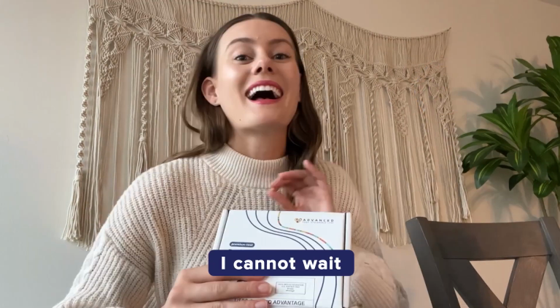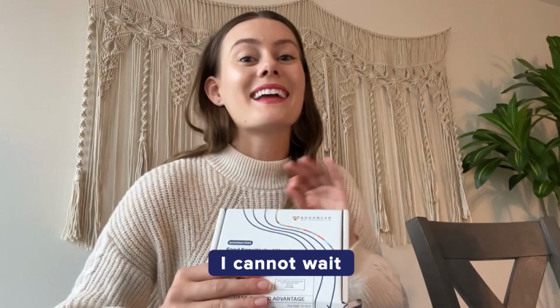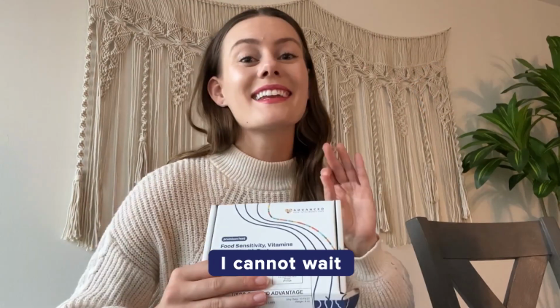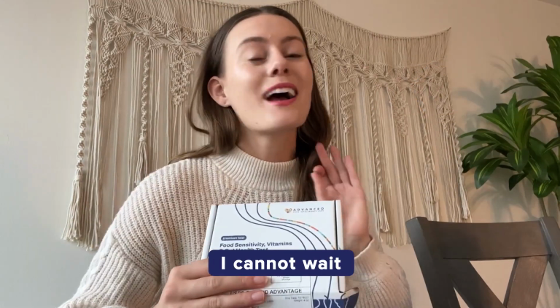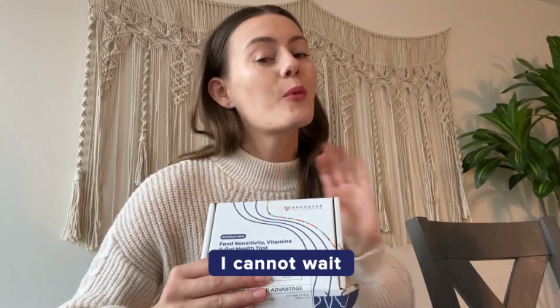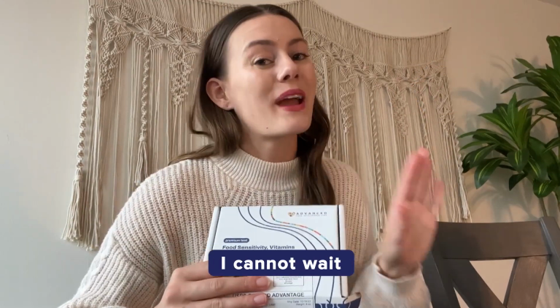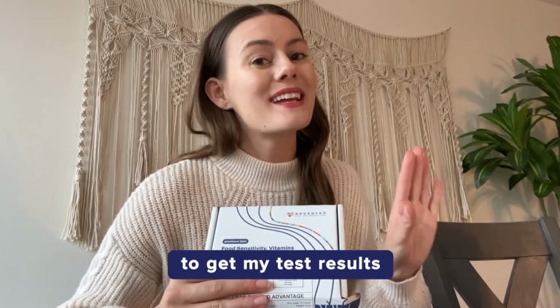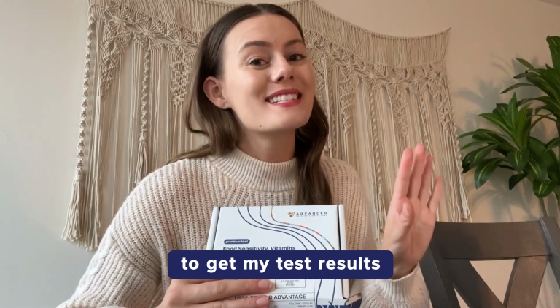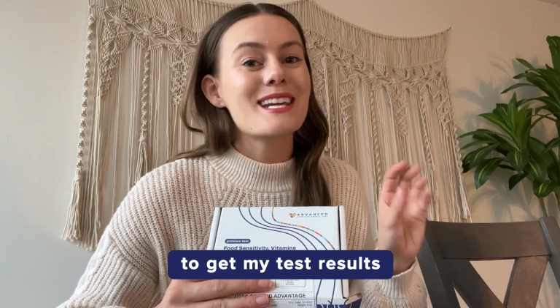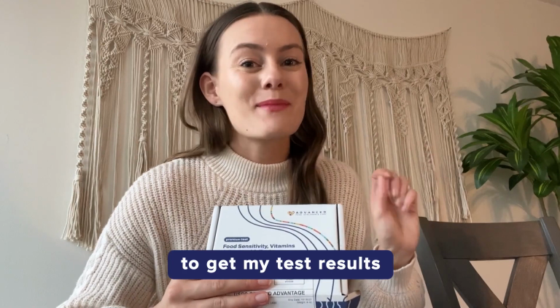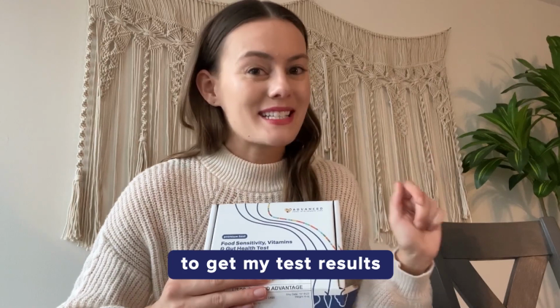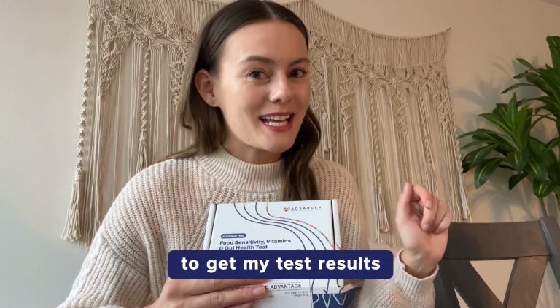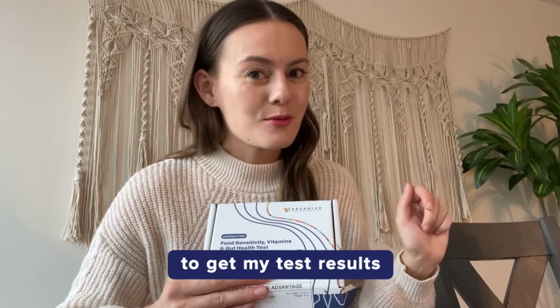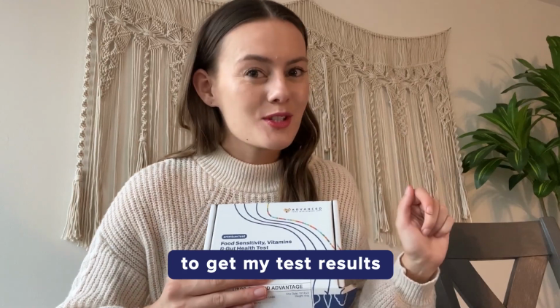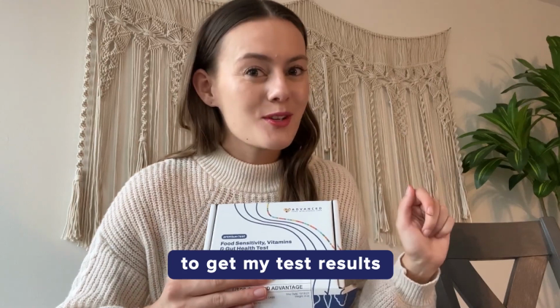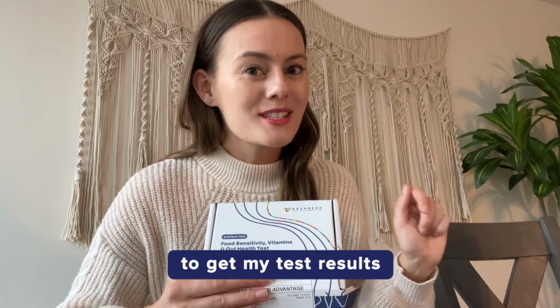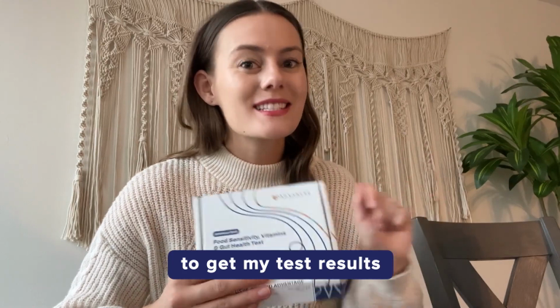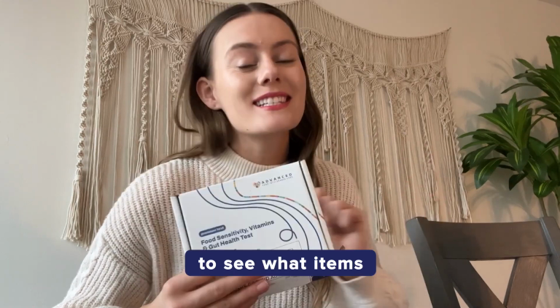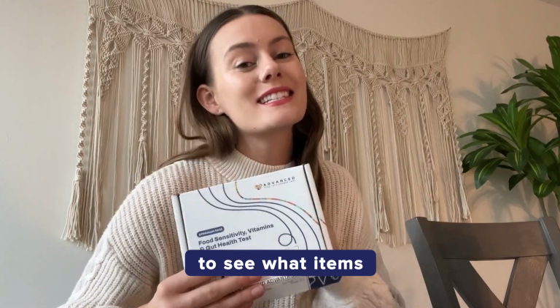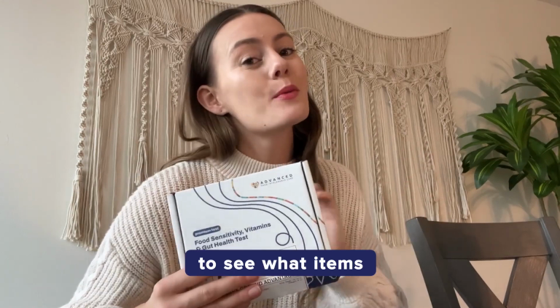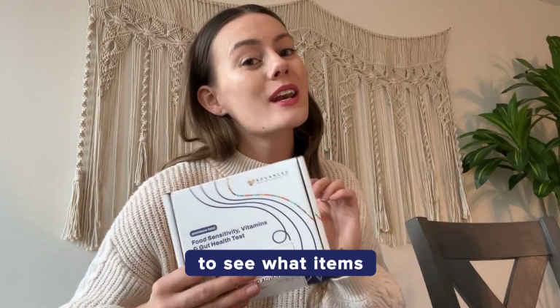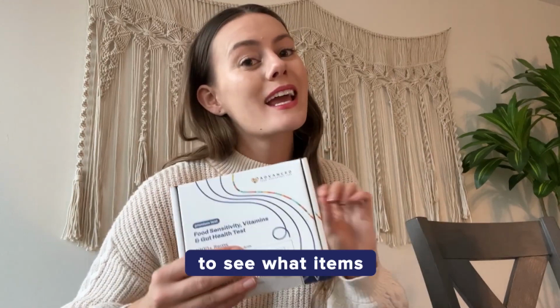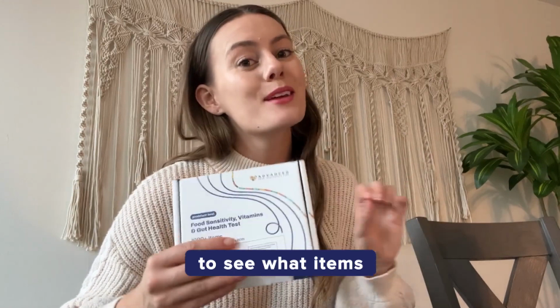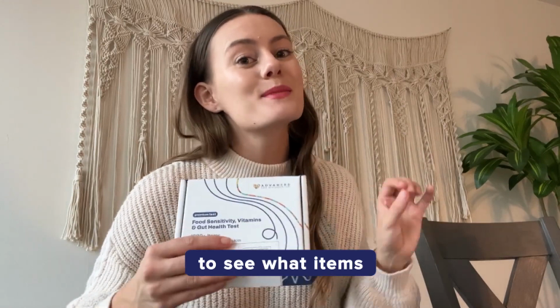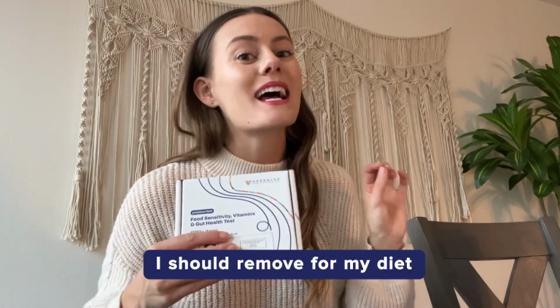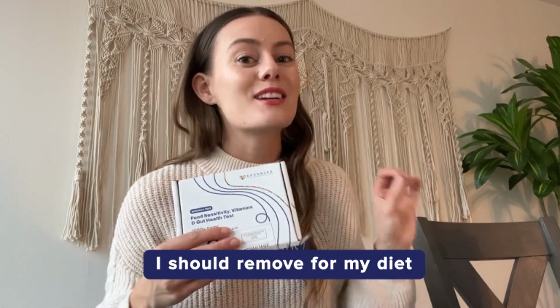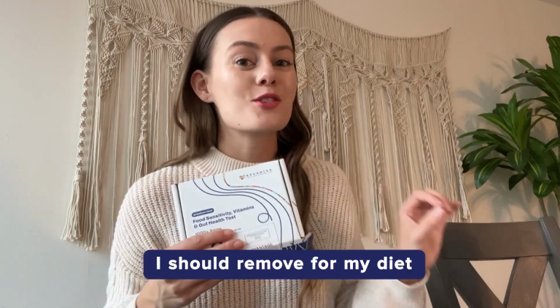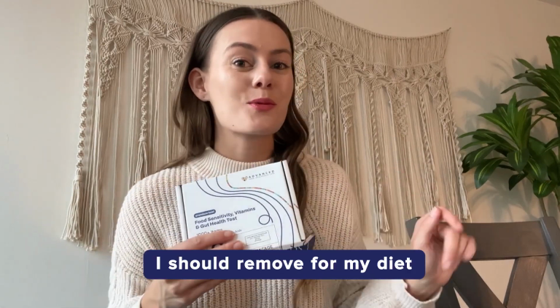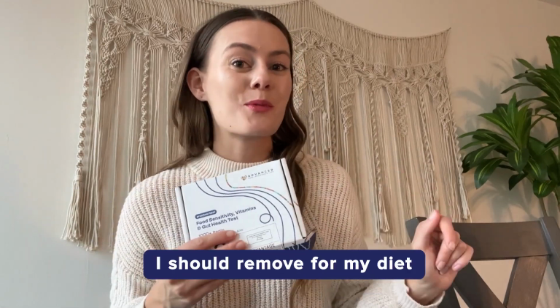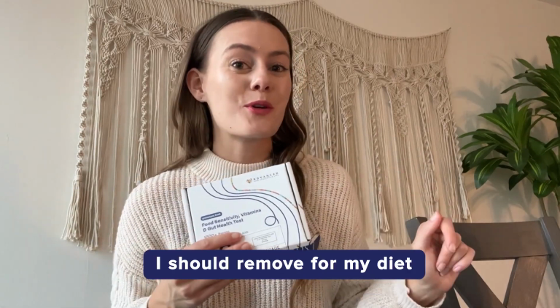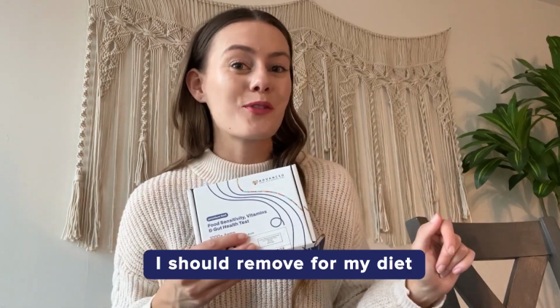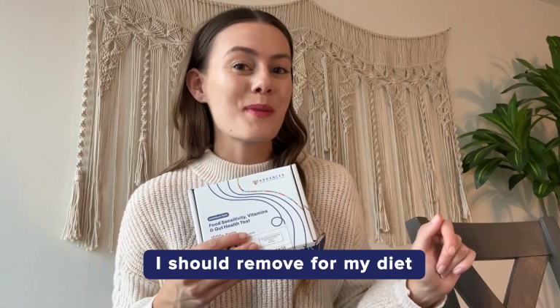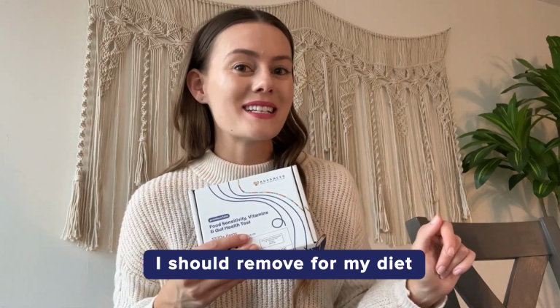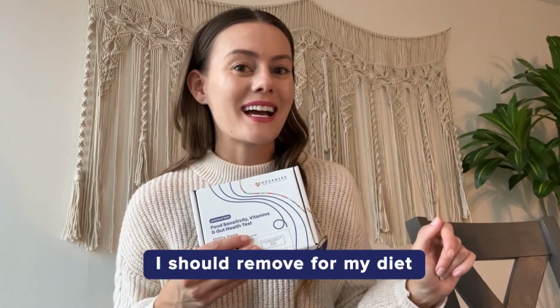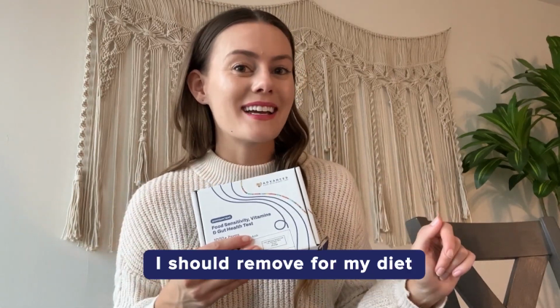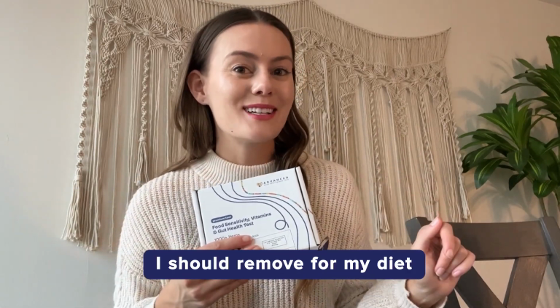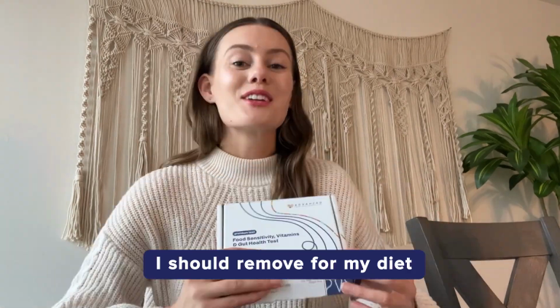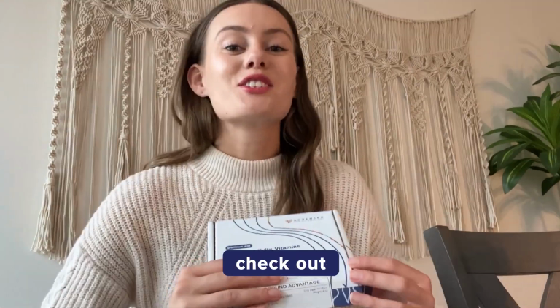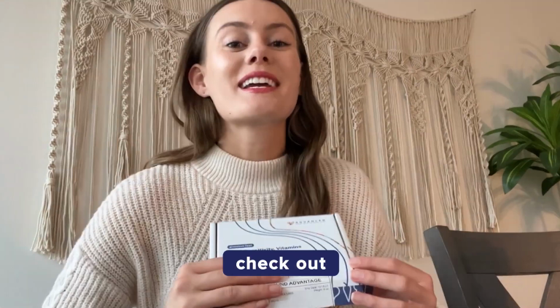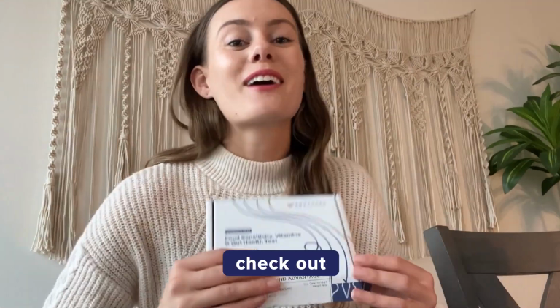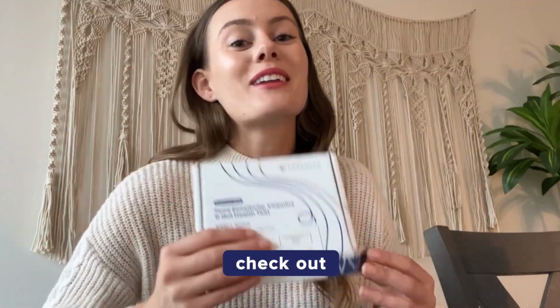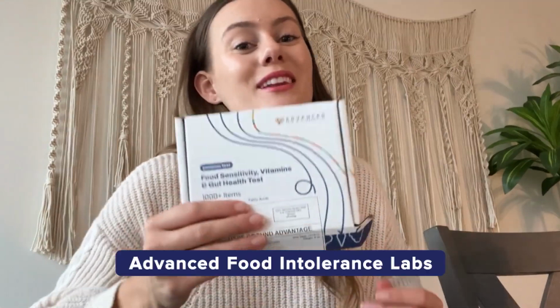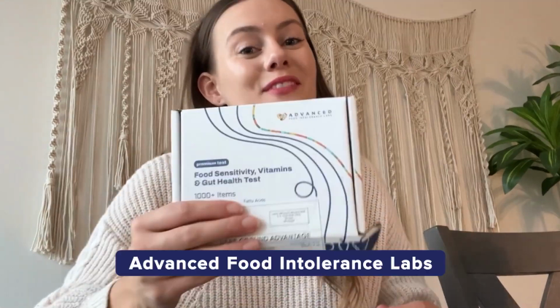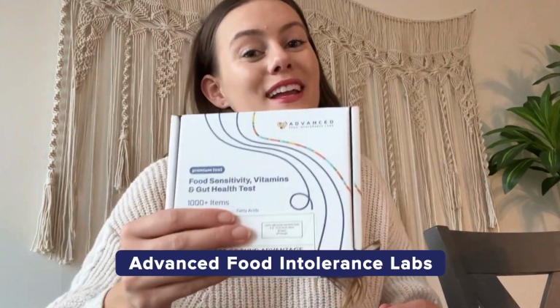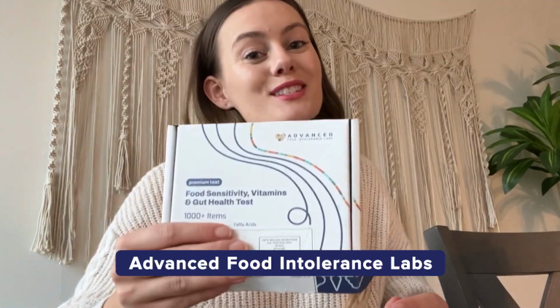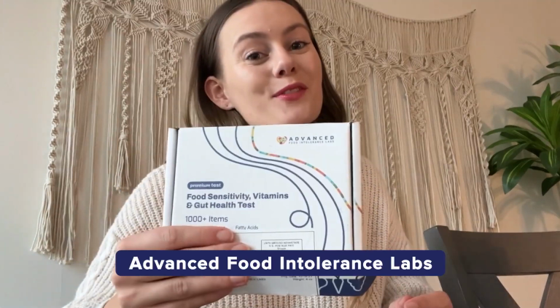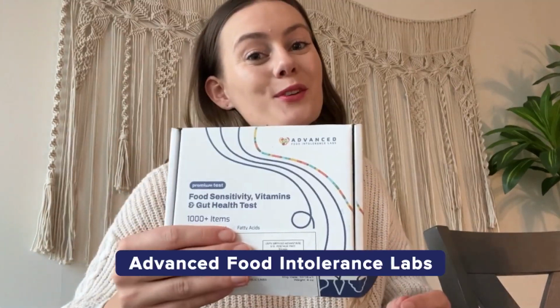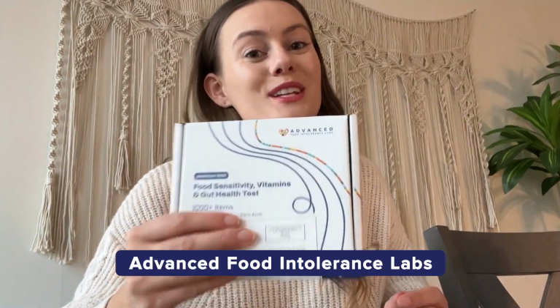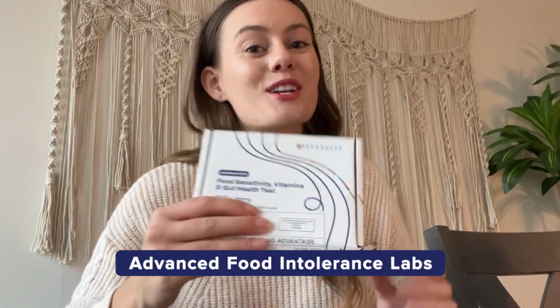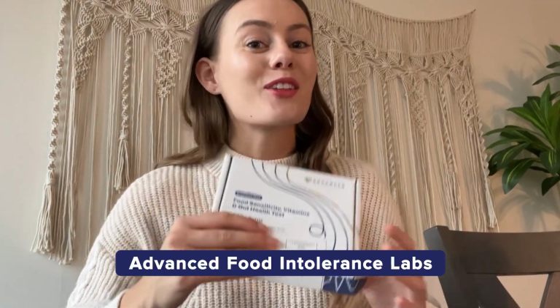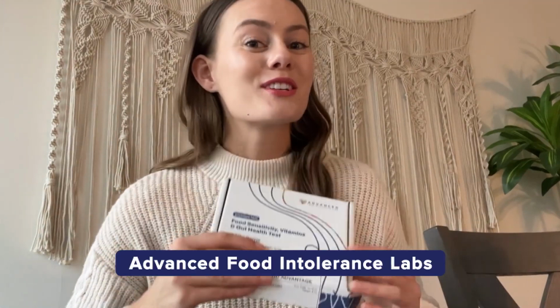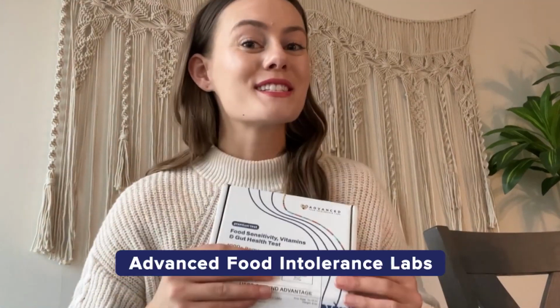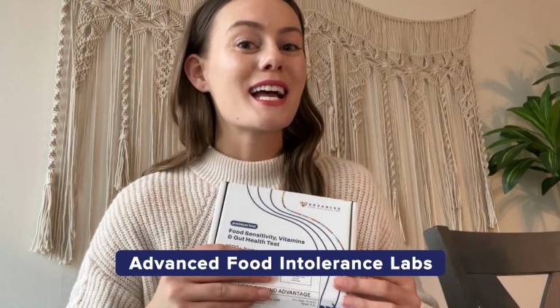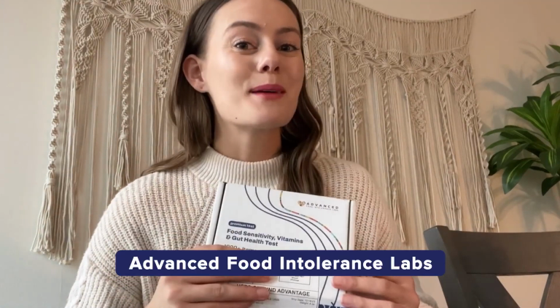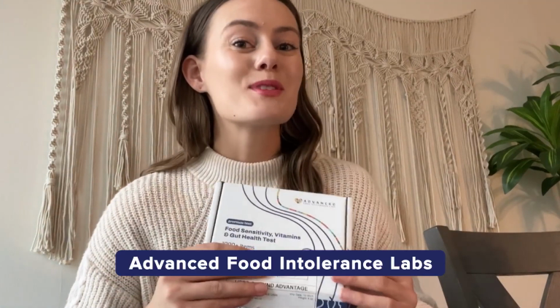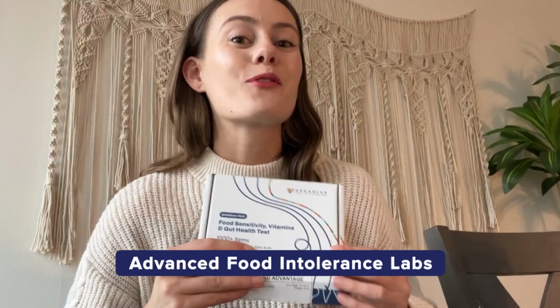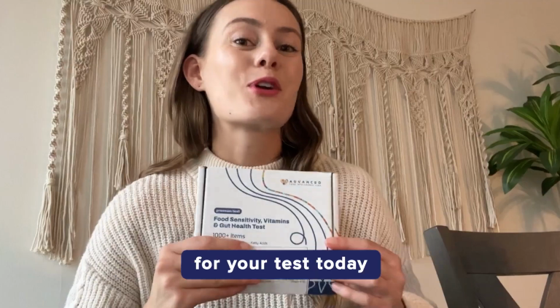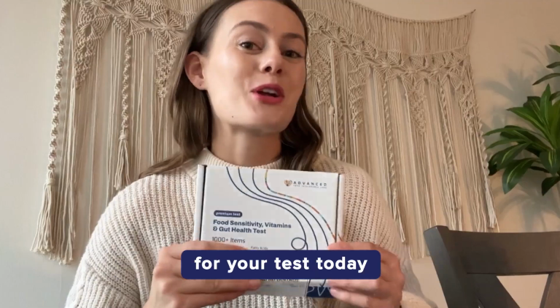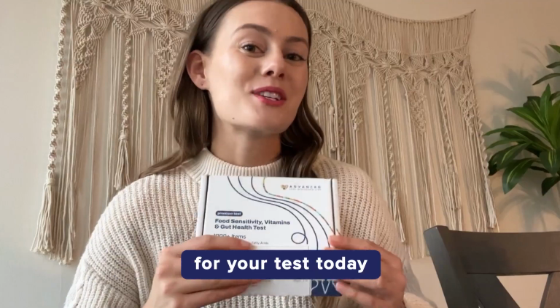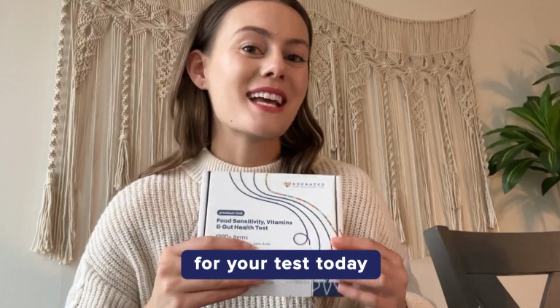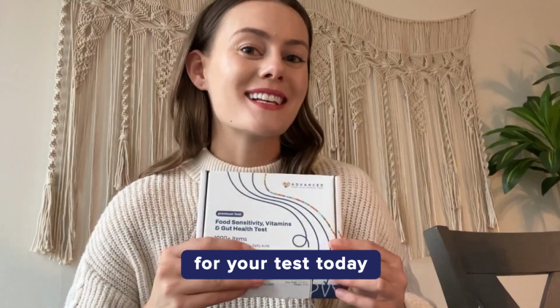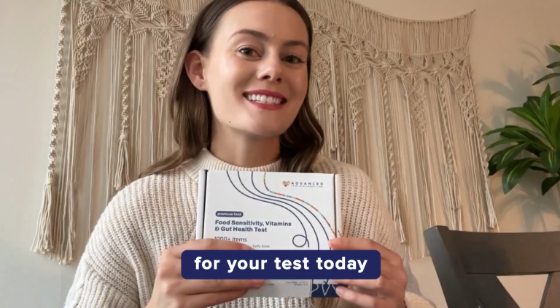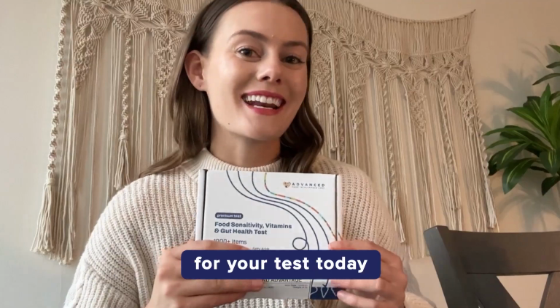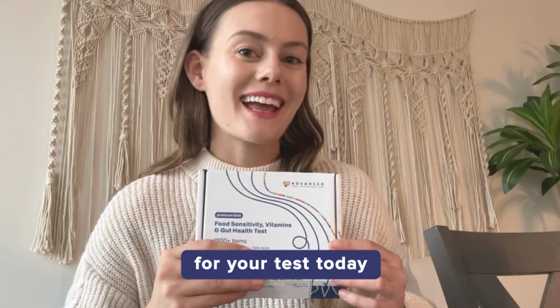I cannot wait to get my test results to see what items I should remove from my diet. Check out Advanced Food Intolerance Labs for your test today.